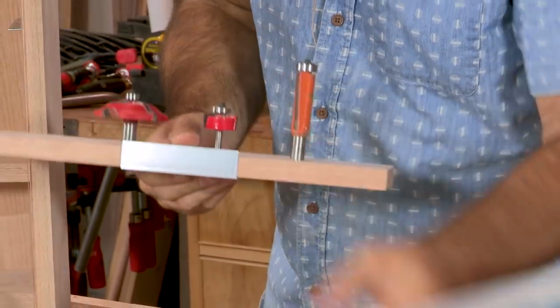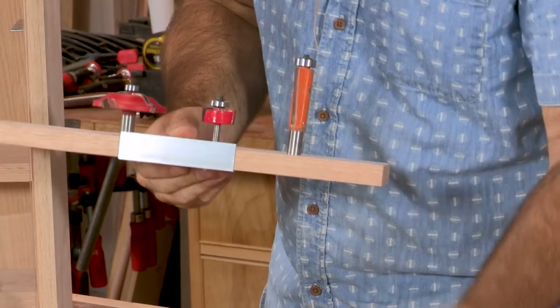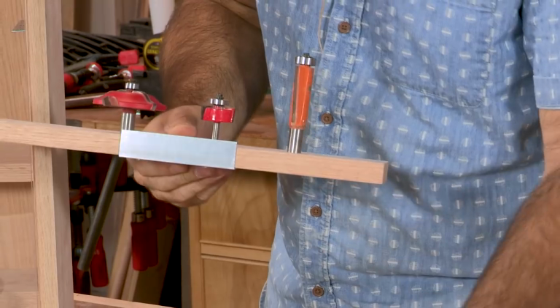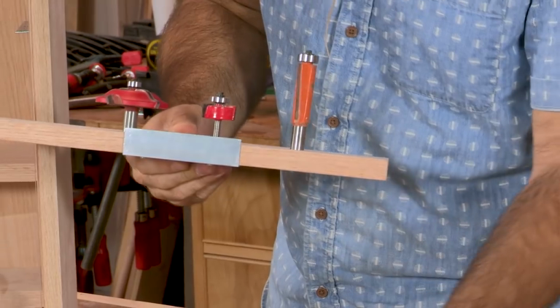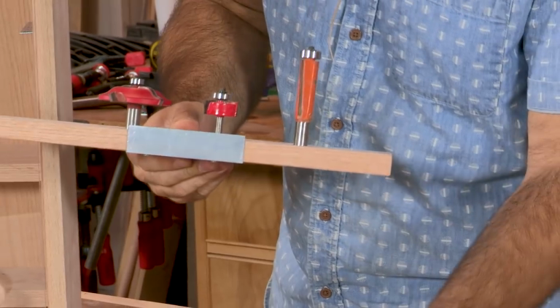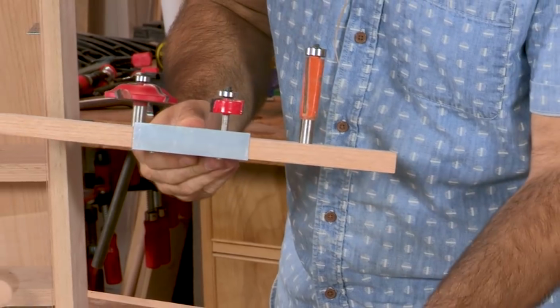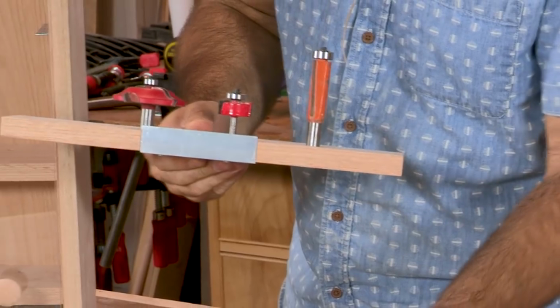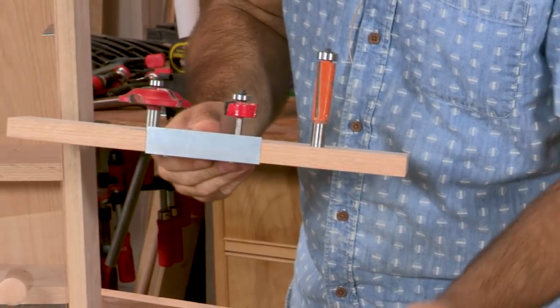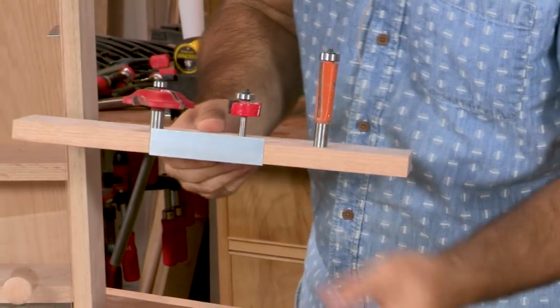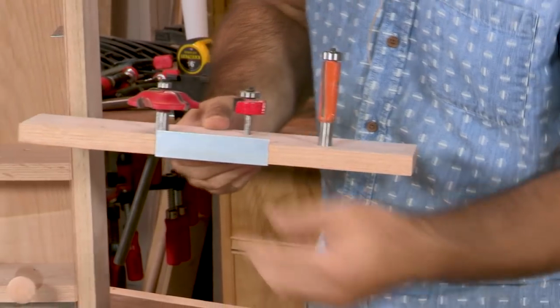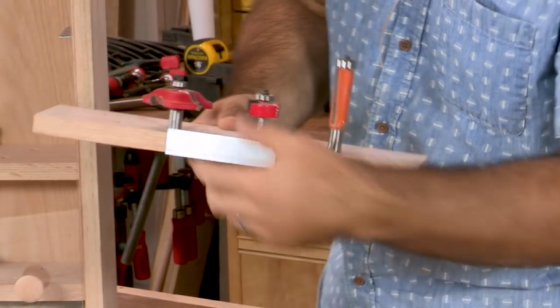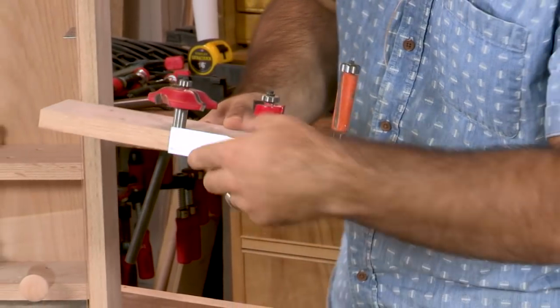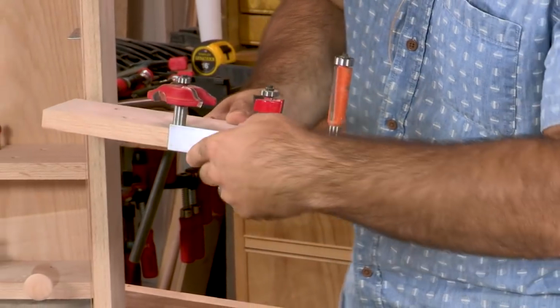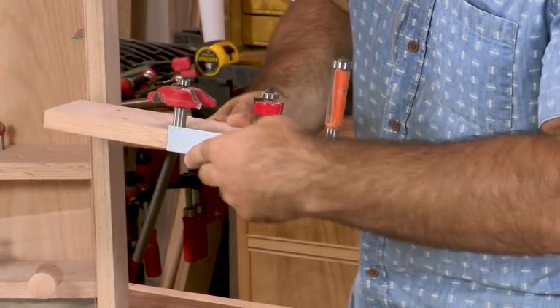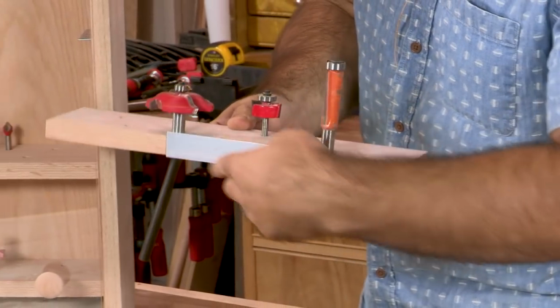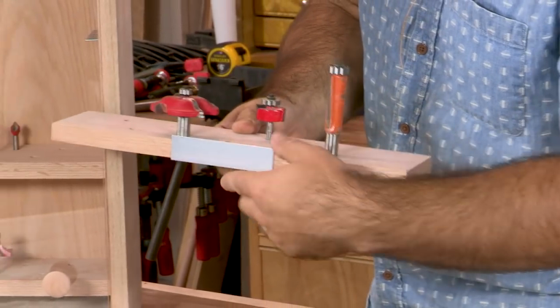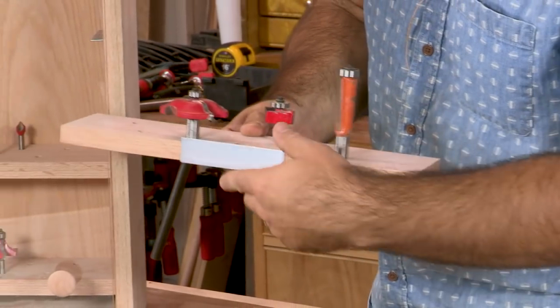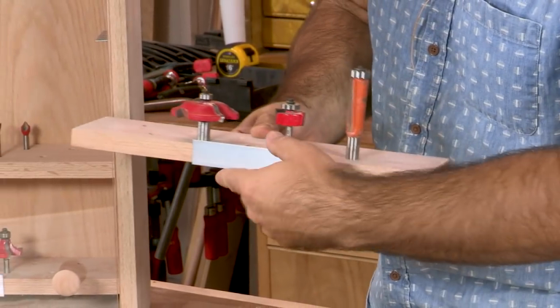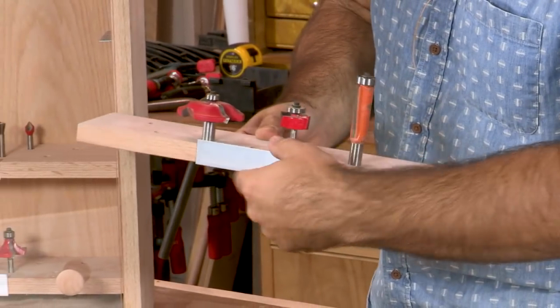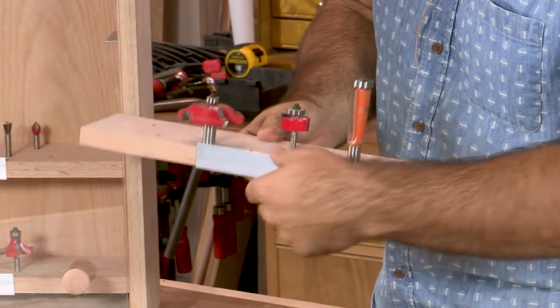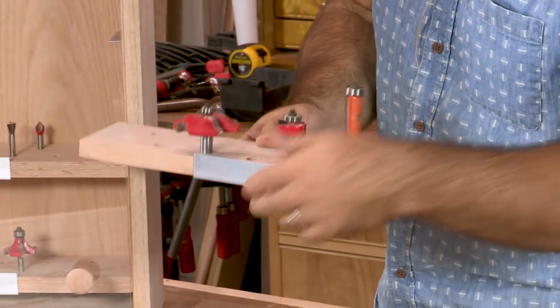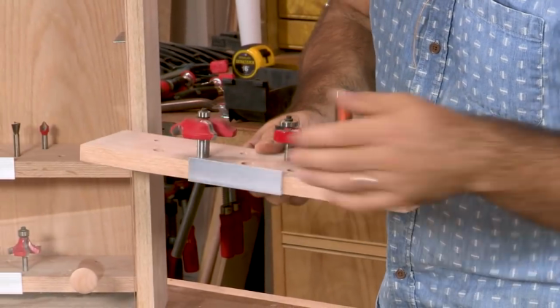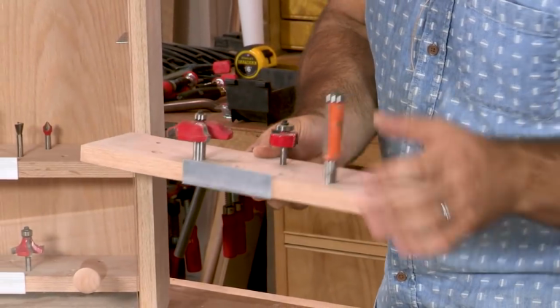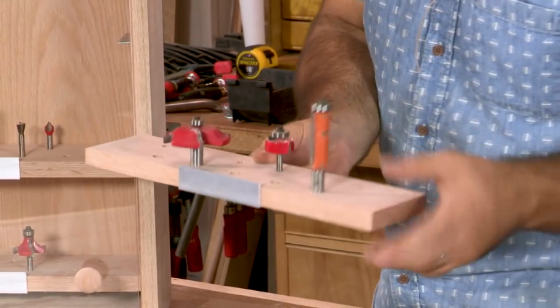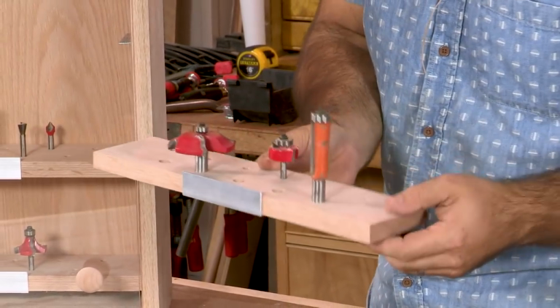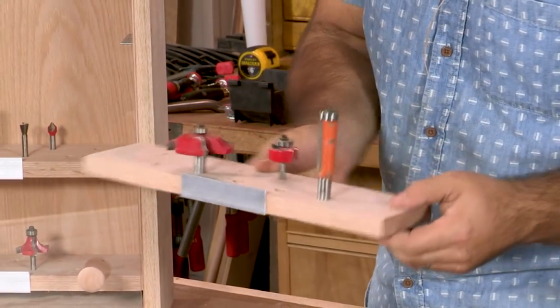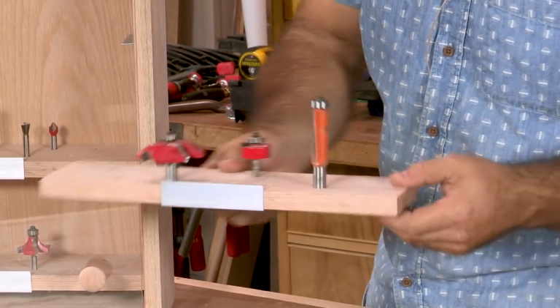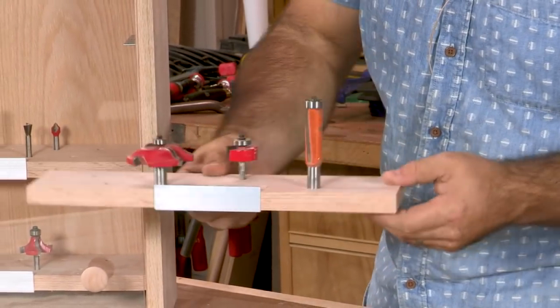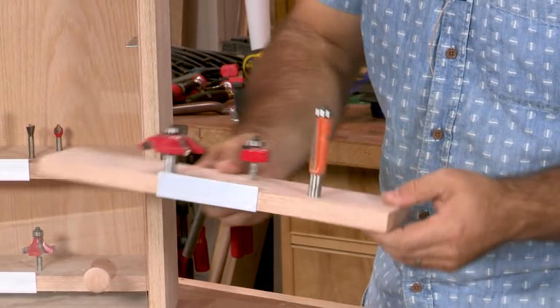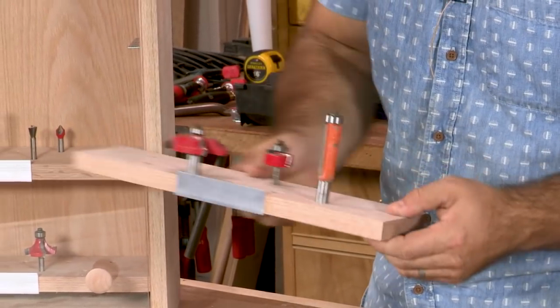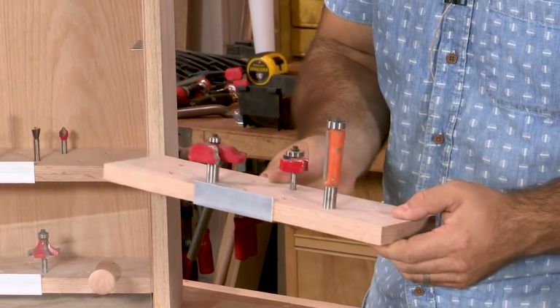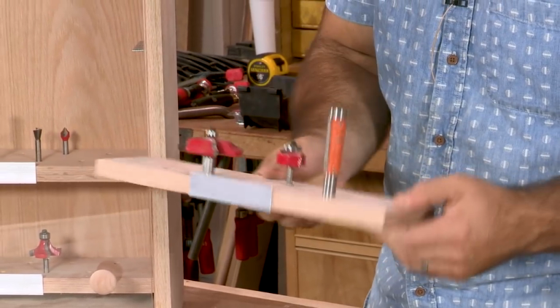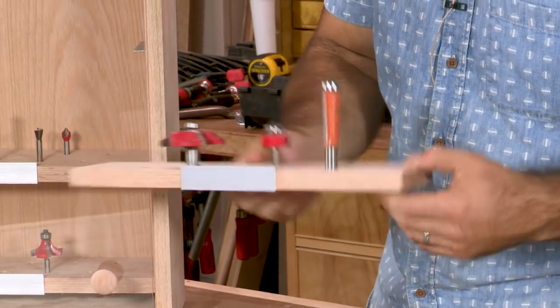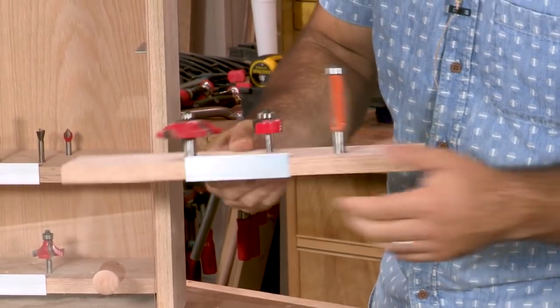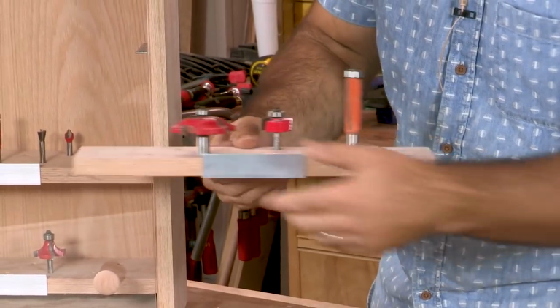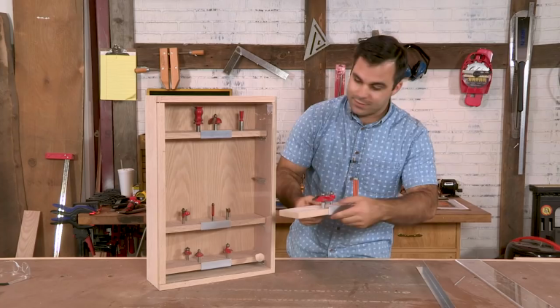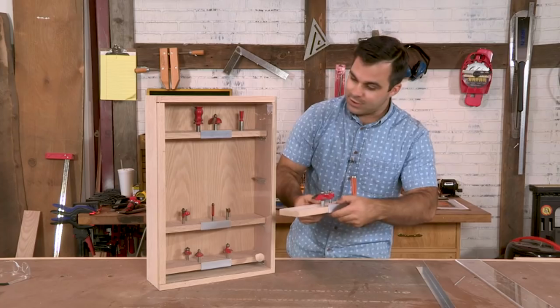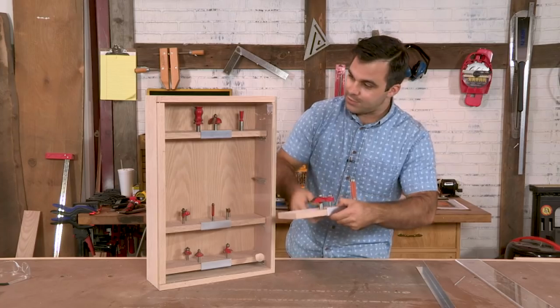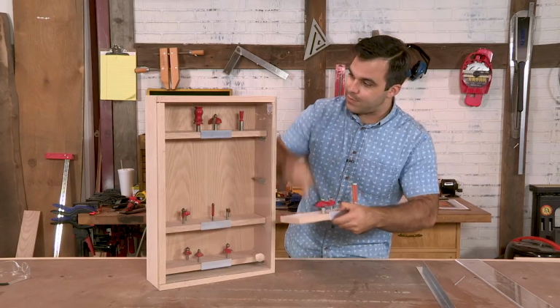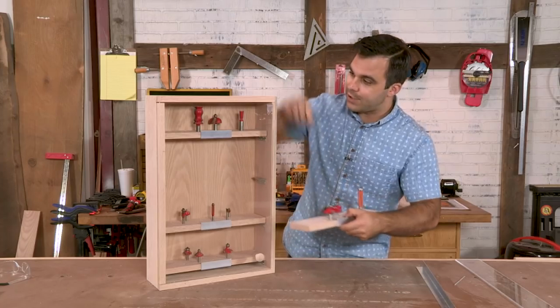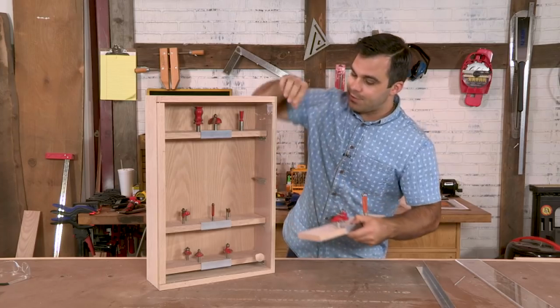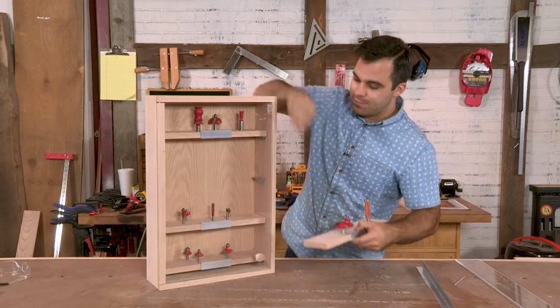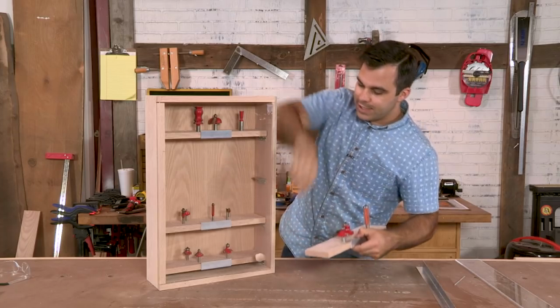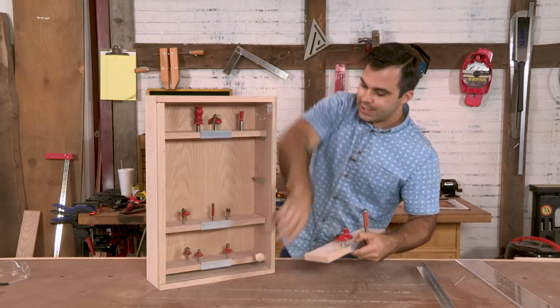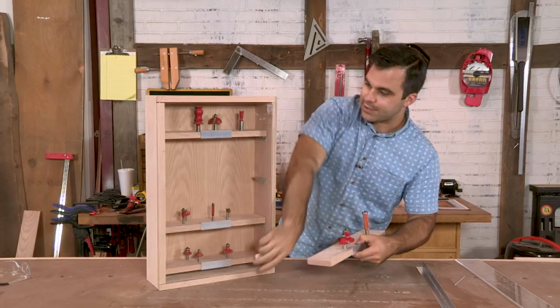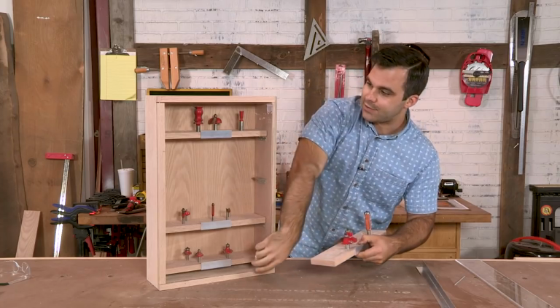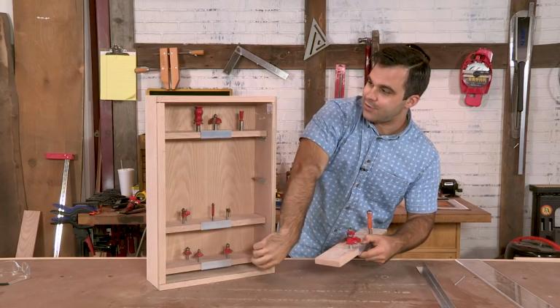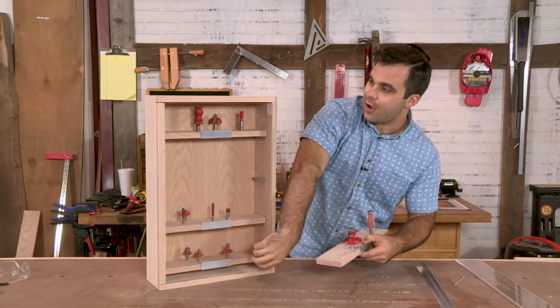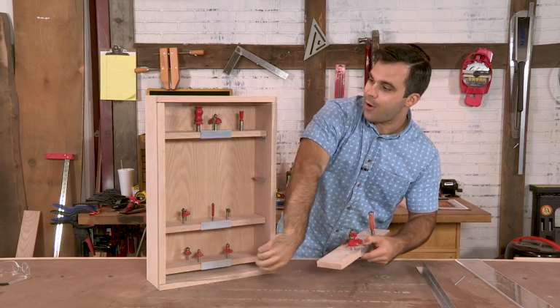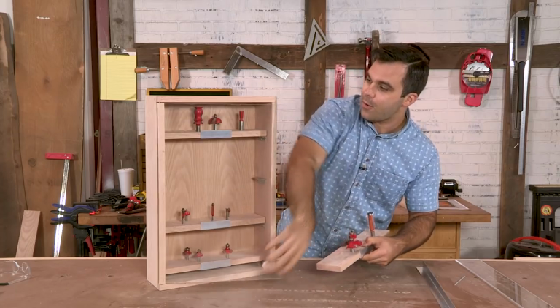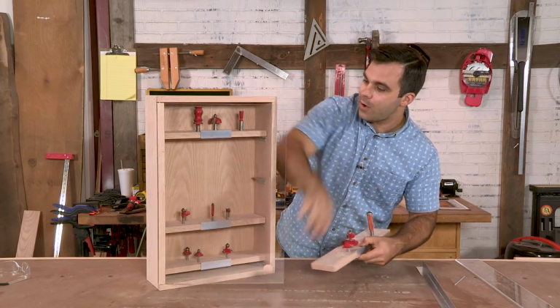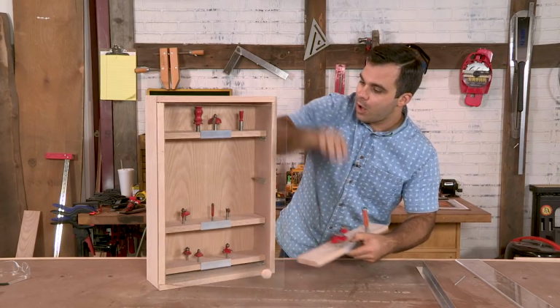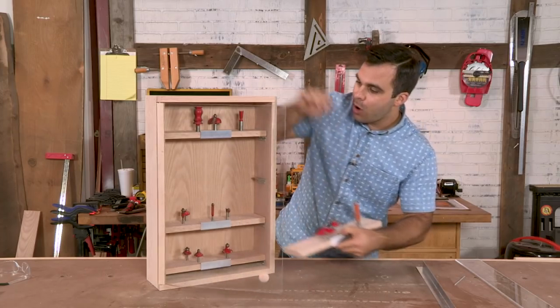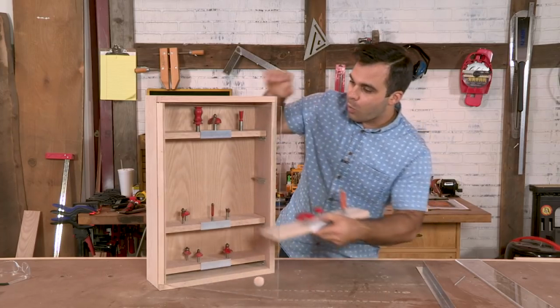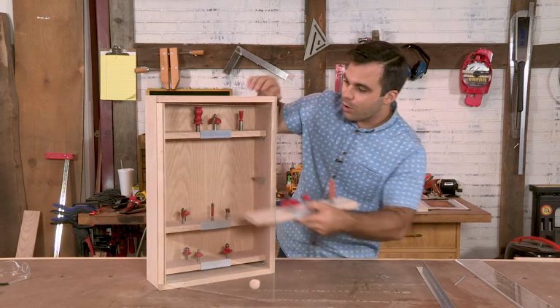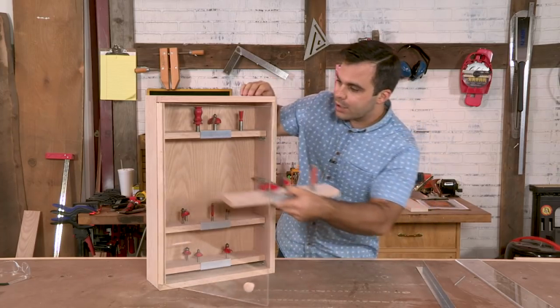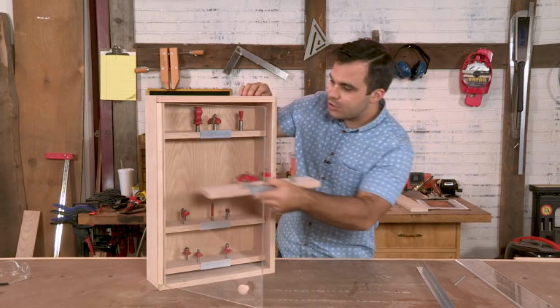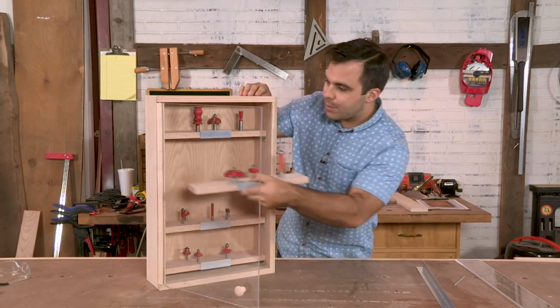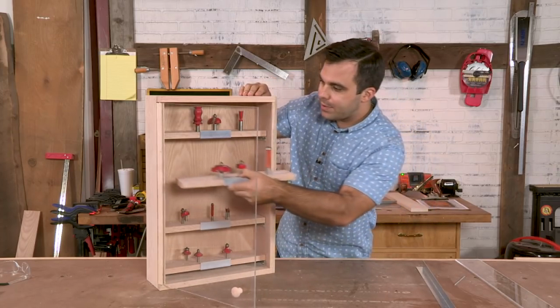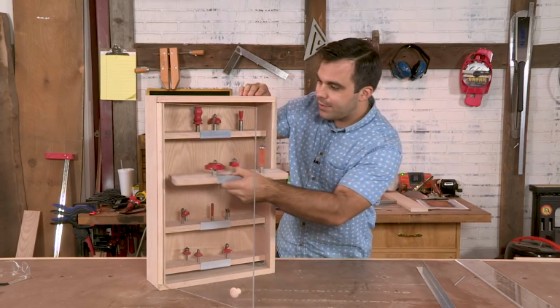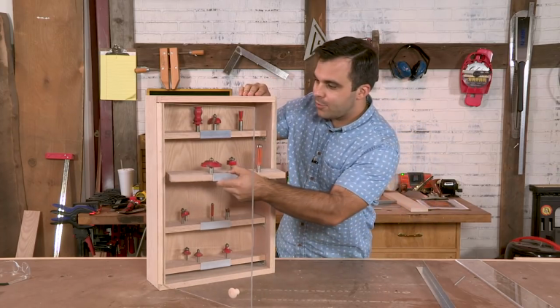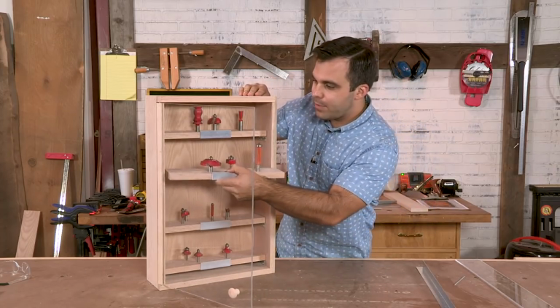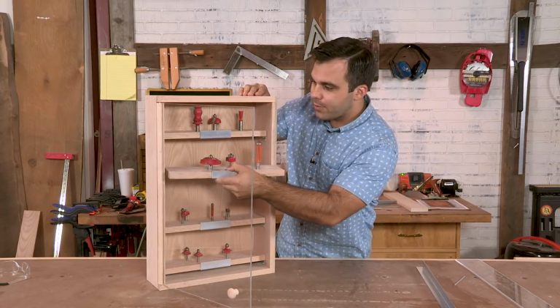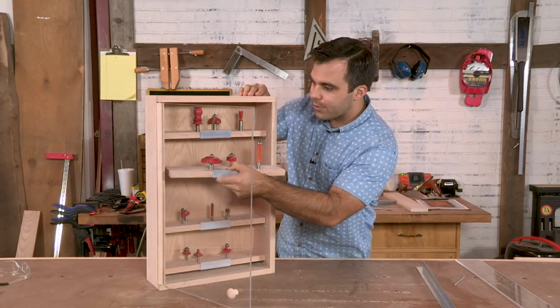Our handles on these trays for your bits are made out of one inch by one inch angle aluminum. I'll show you how to cut that safely. It's very convenient, so we're going to jump into this build.